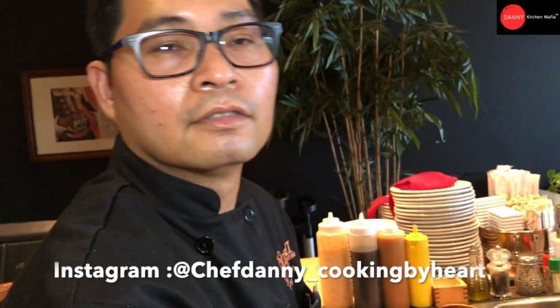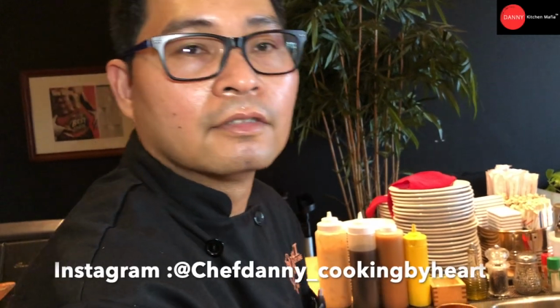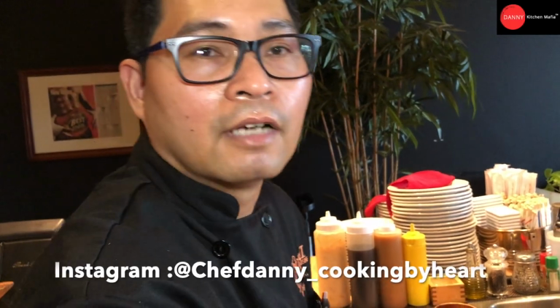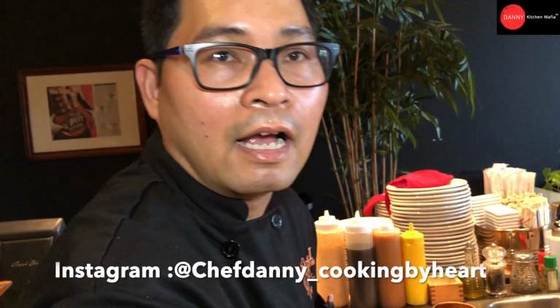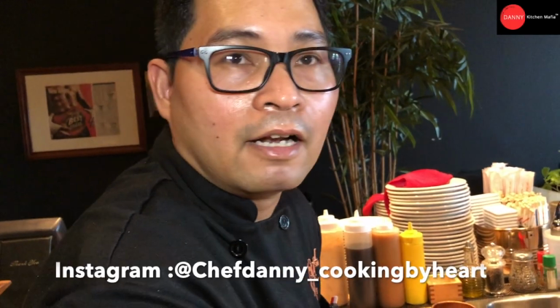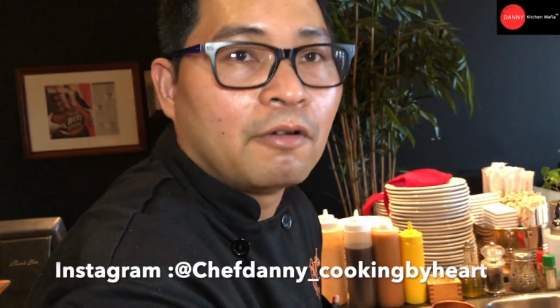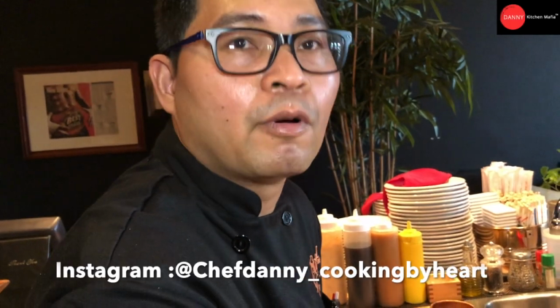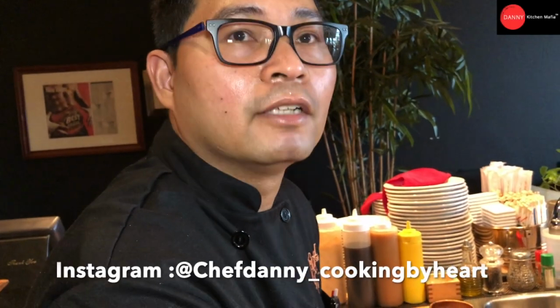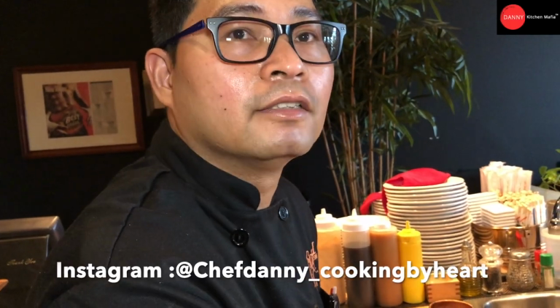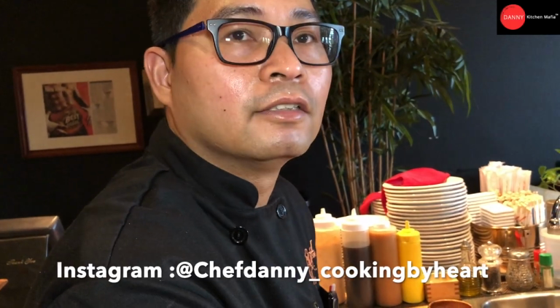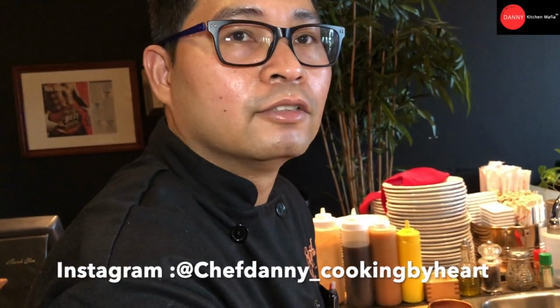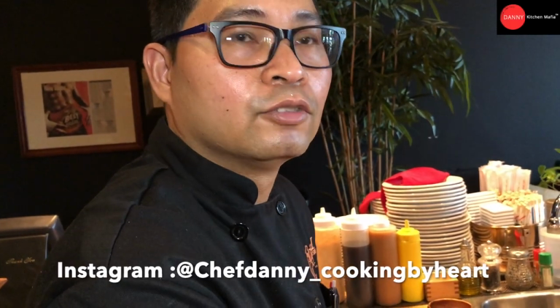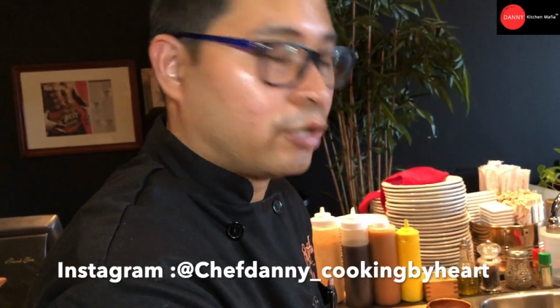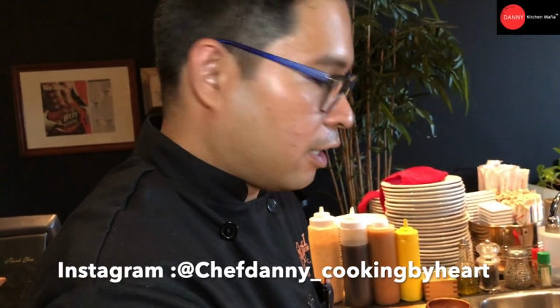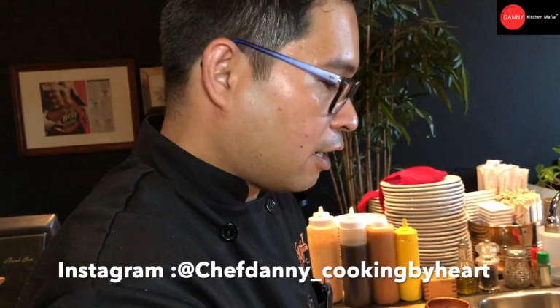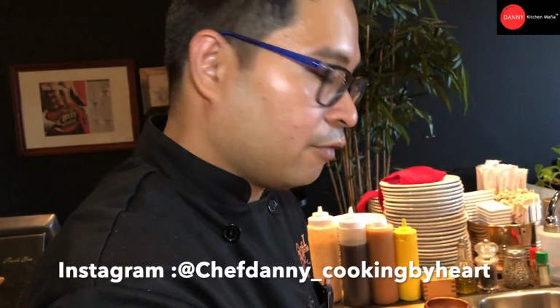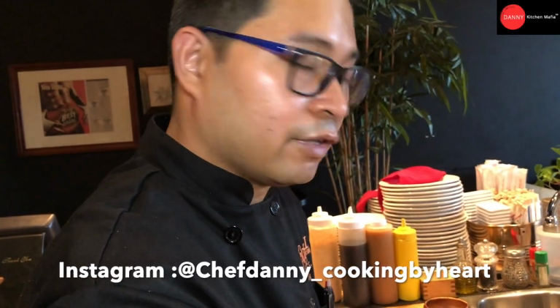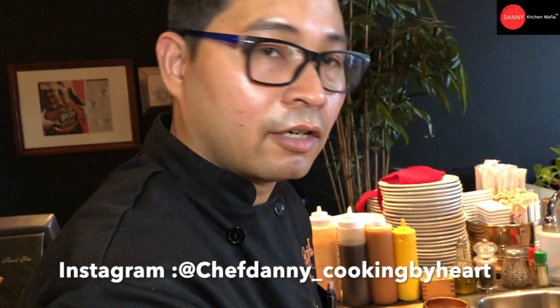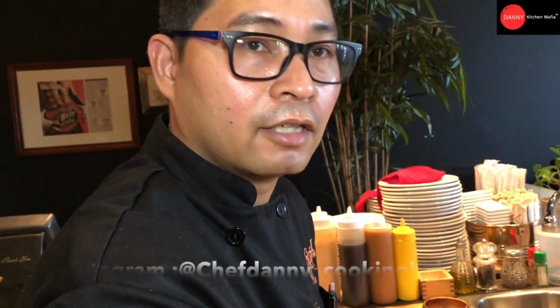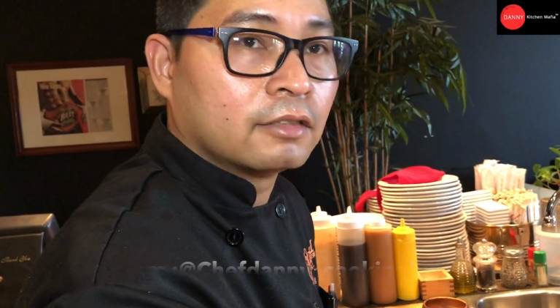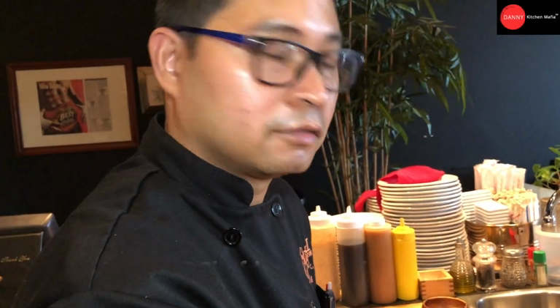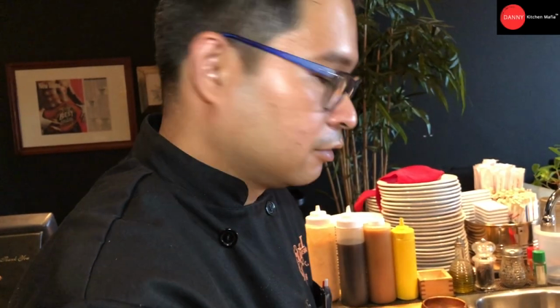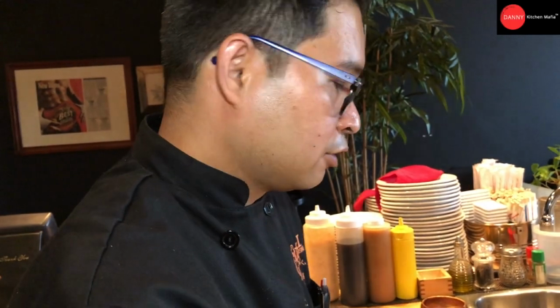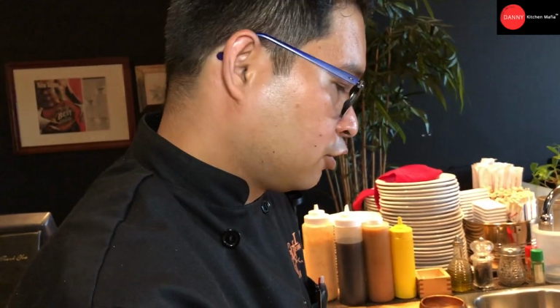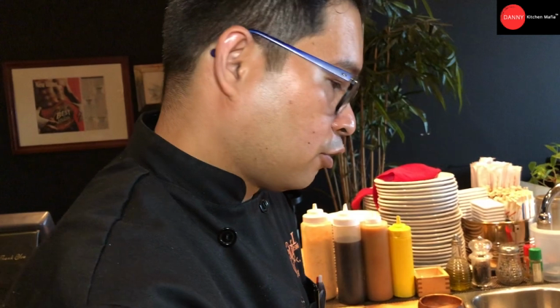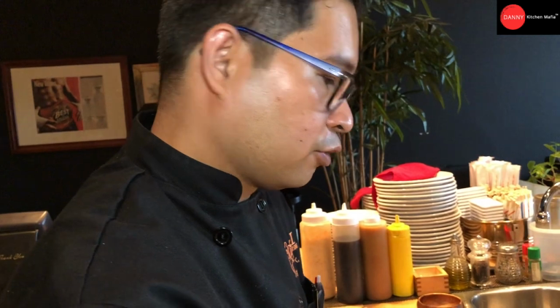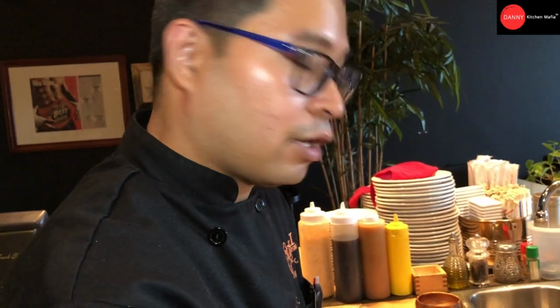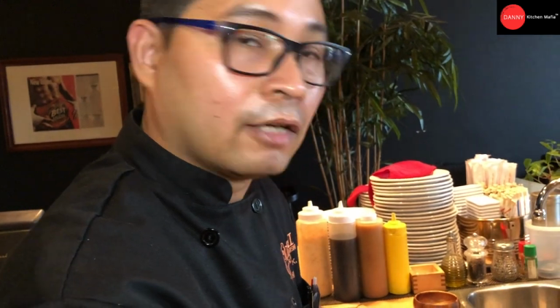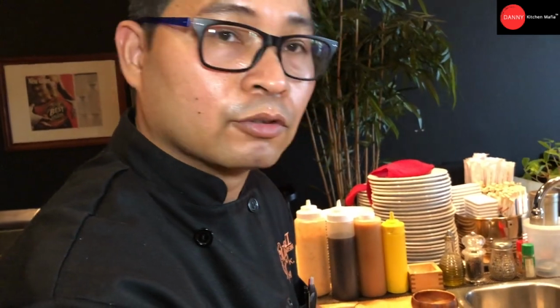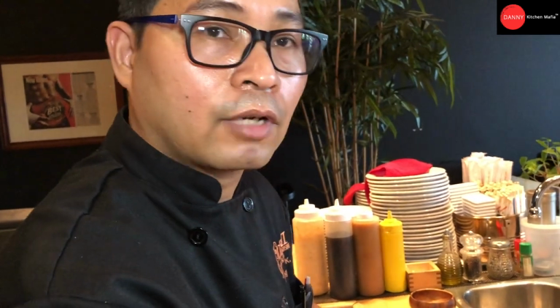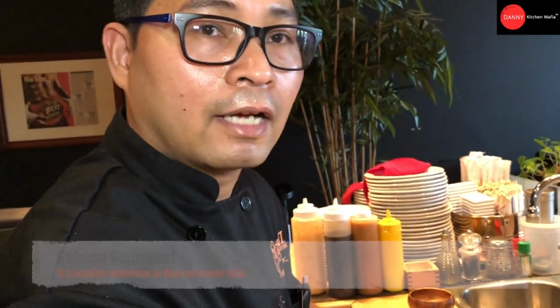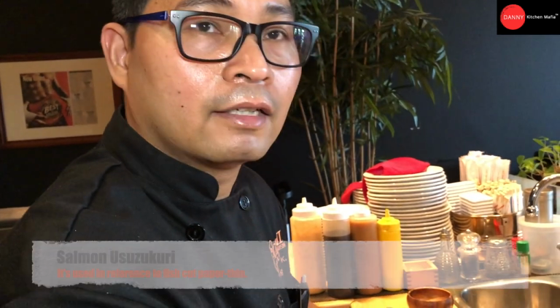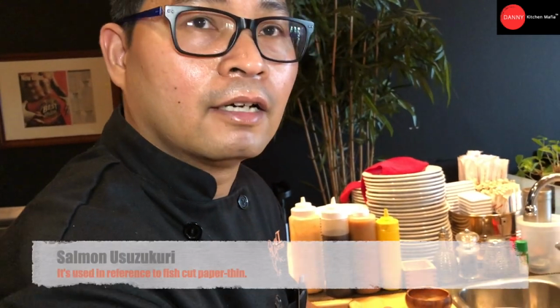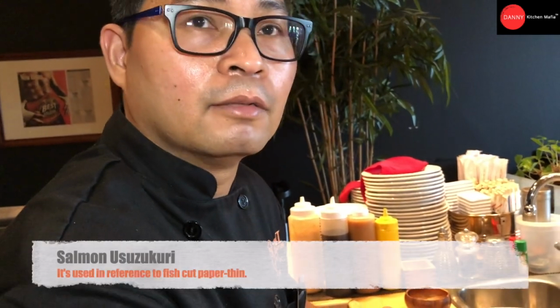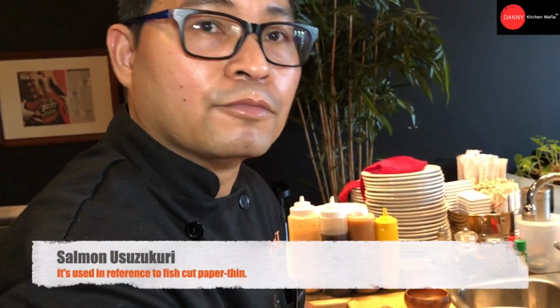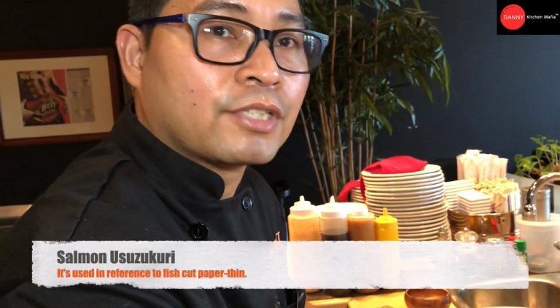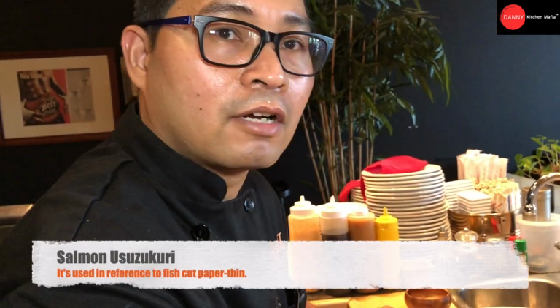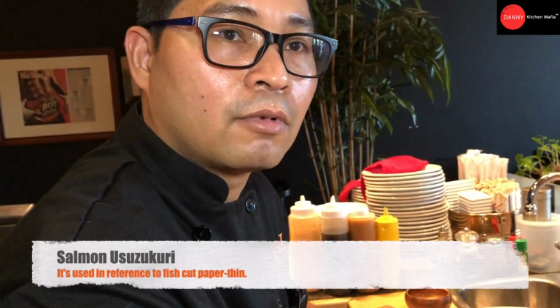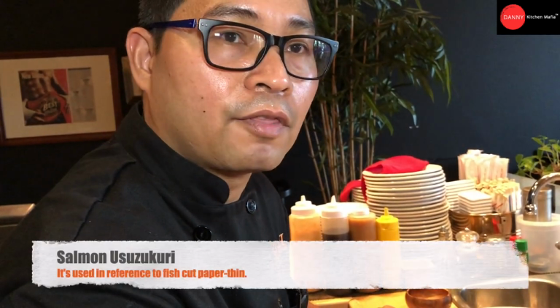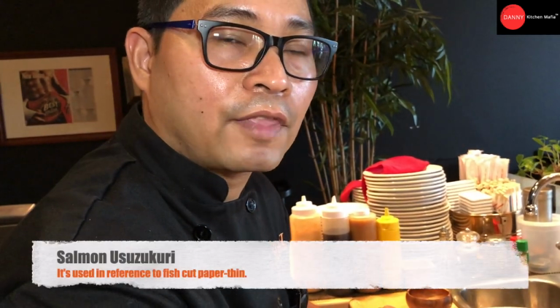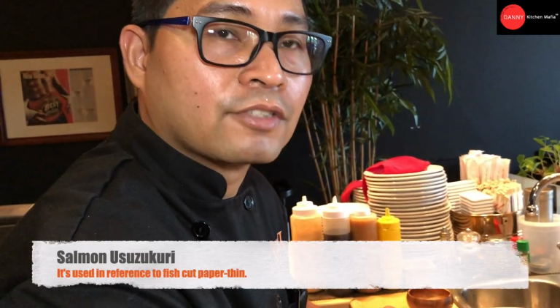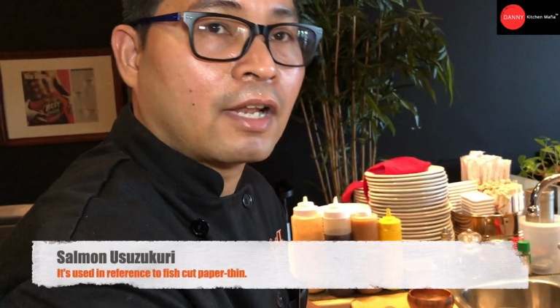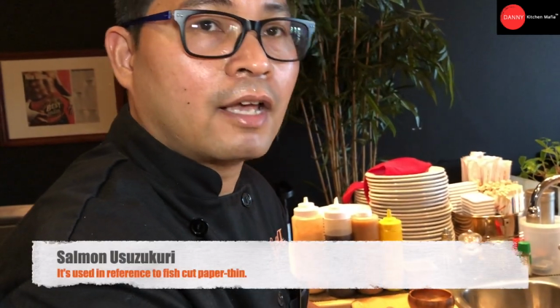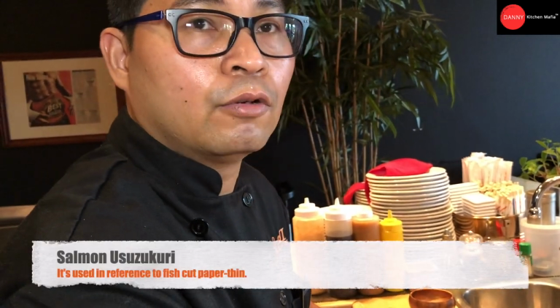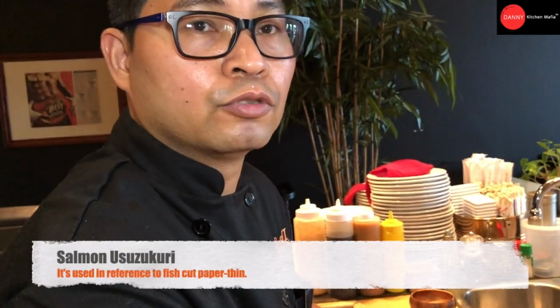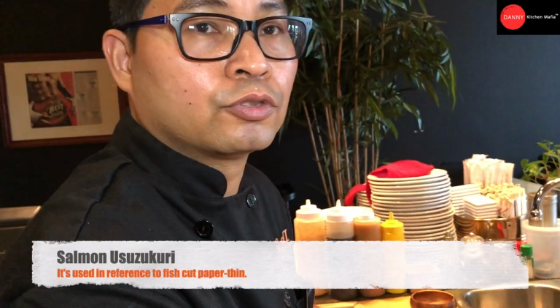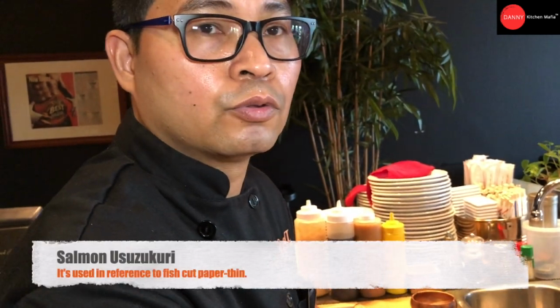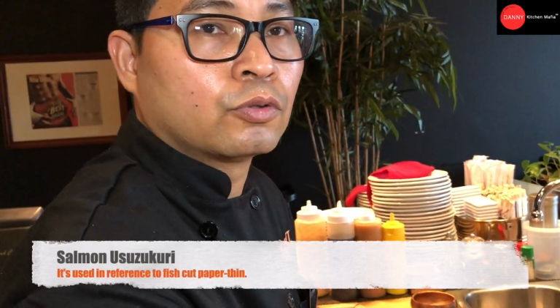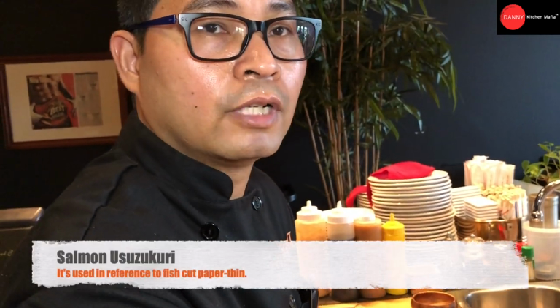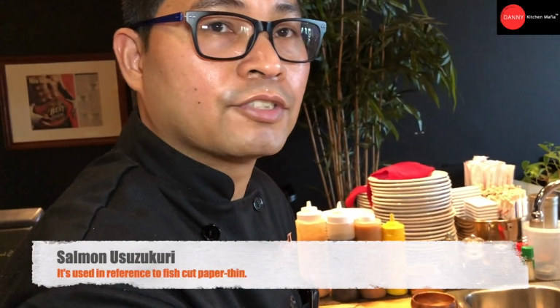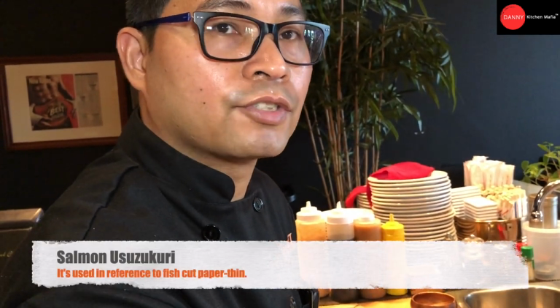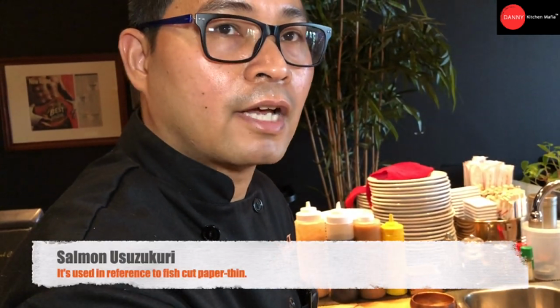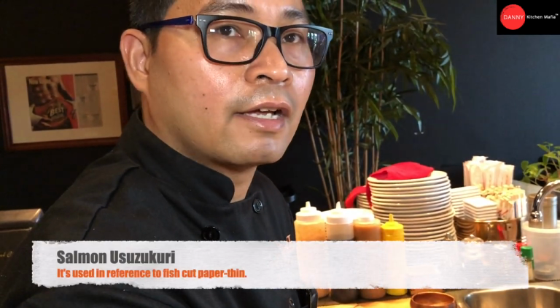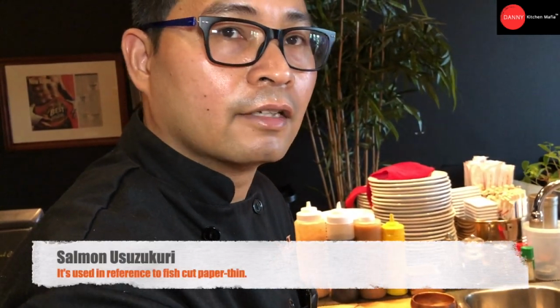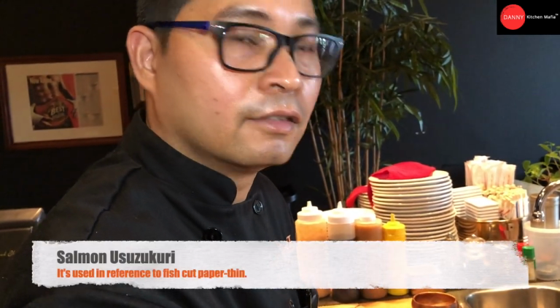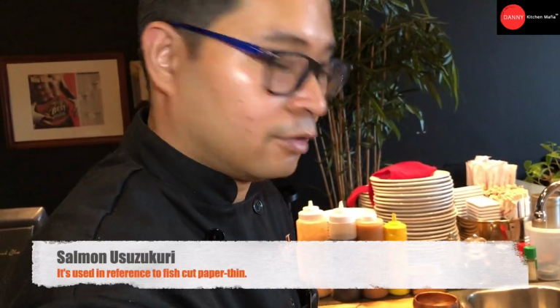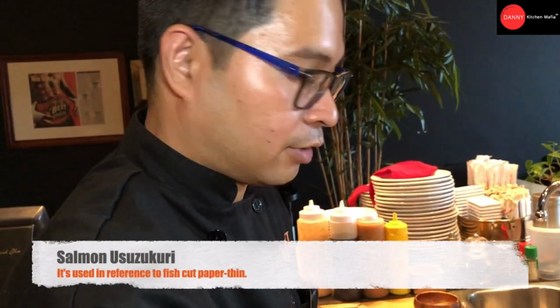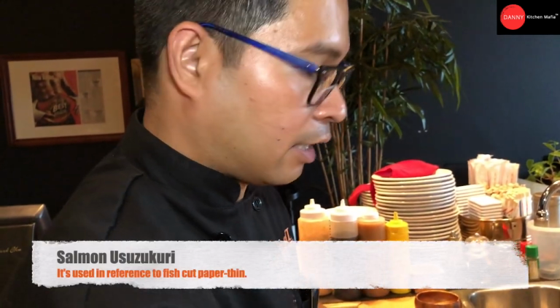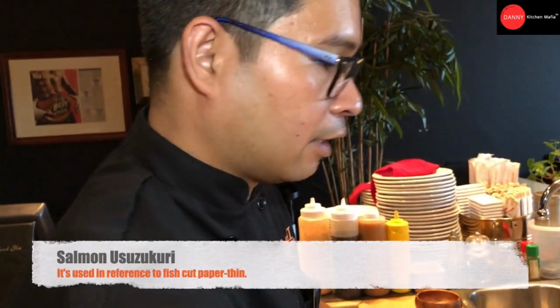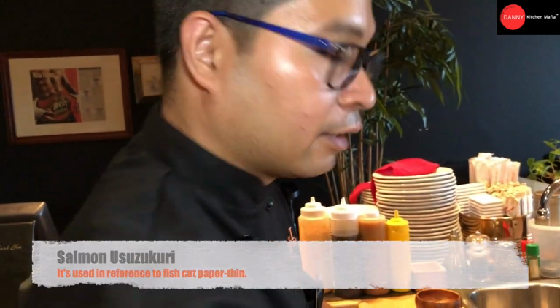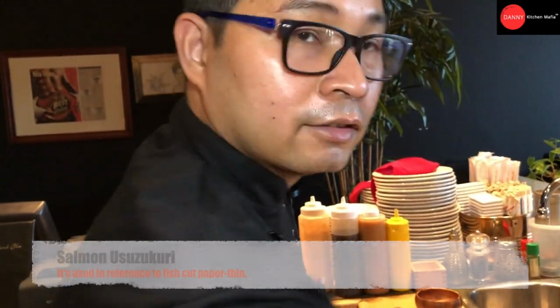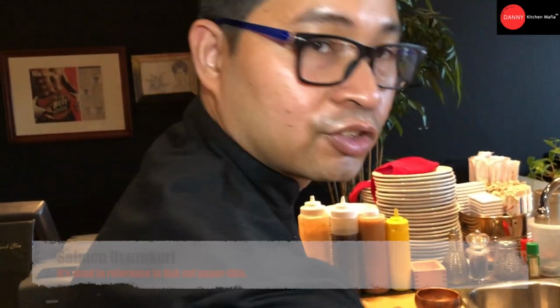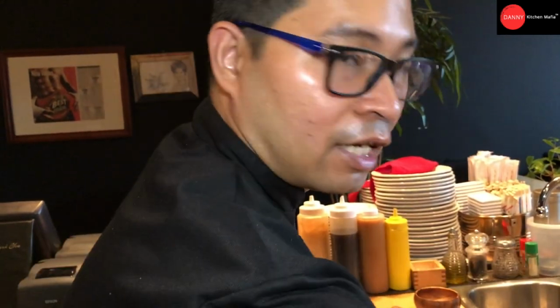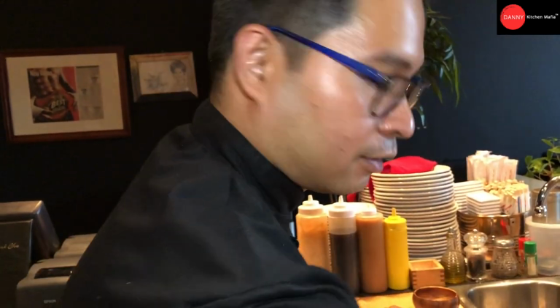Hi everyone, today we are going to show you how to cut salmon things like Ushu Kuri style. Ok, let's start.